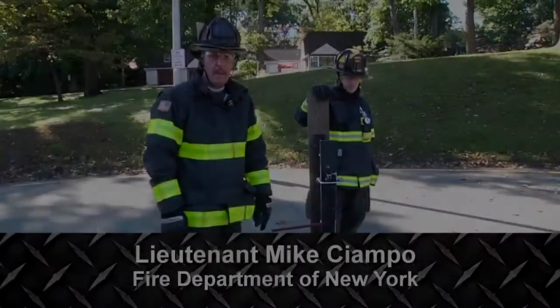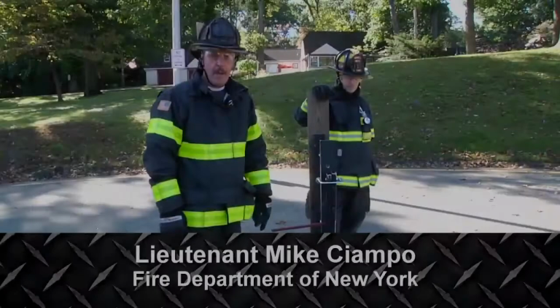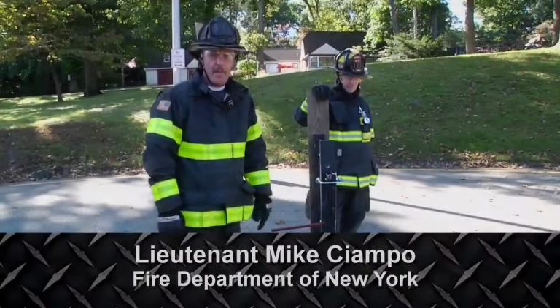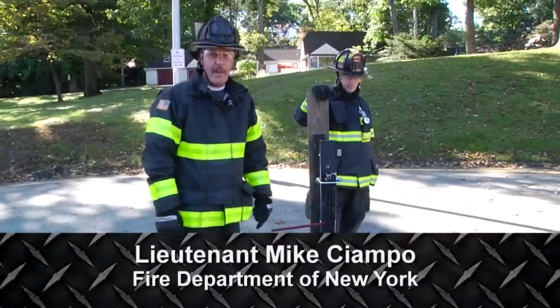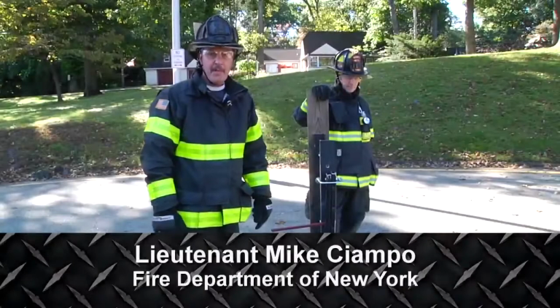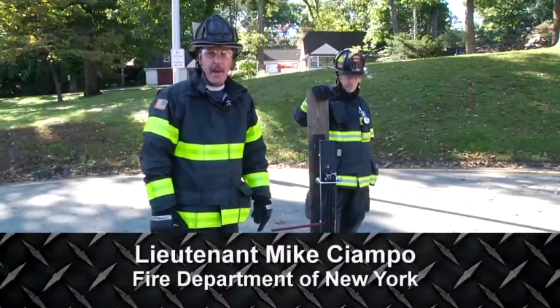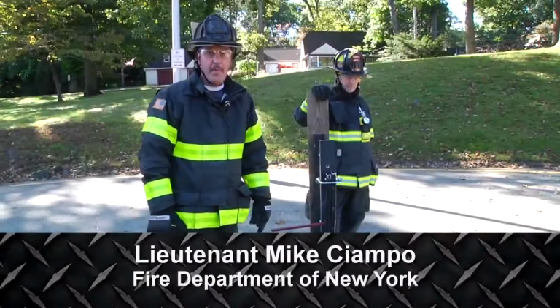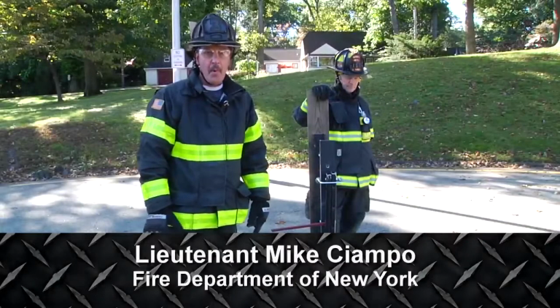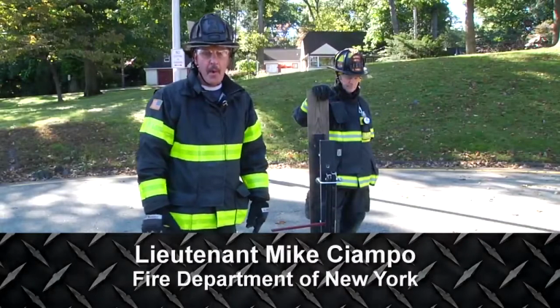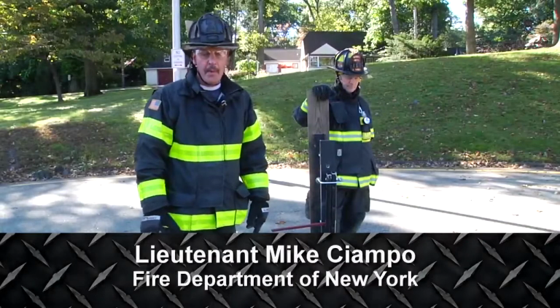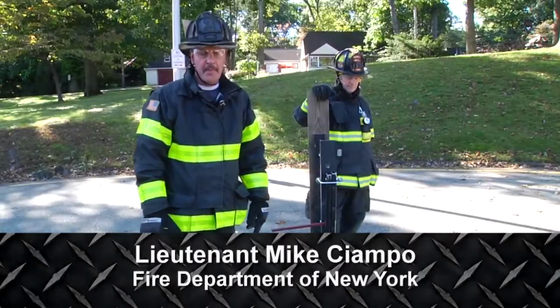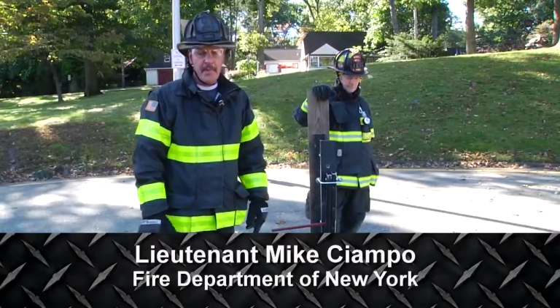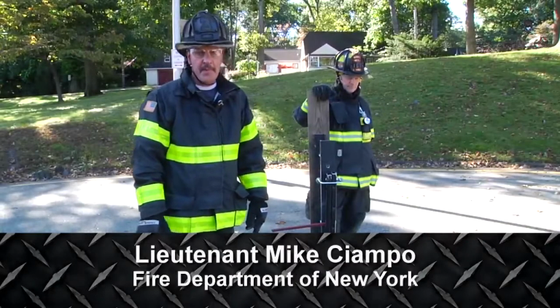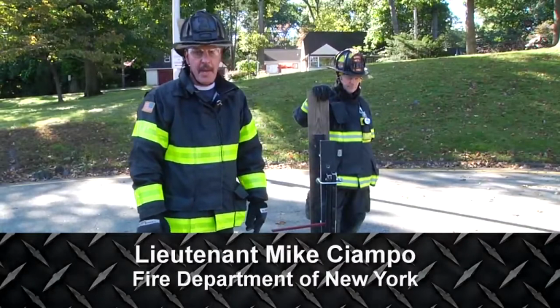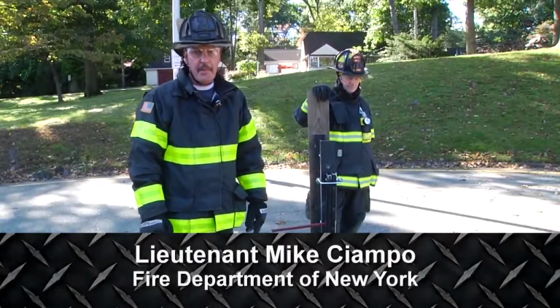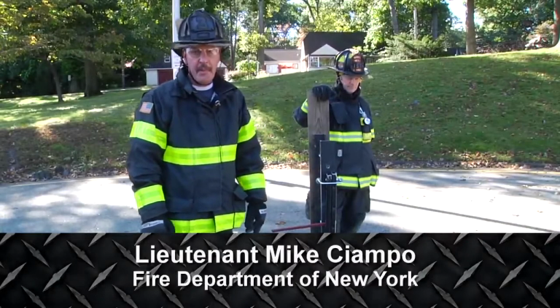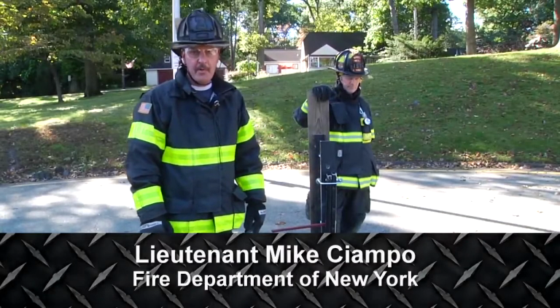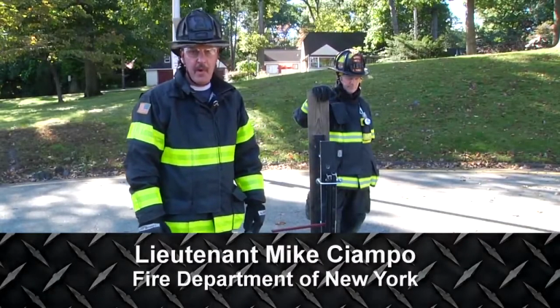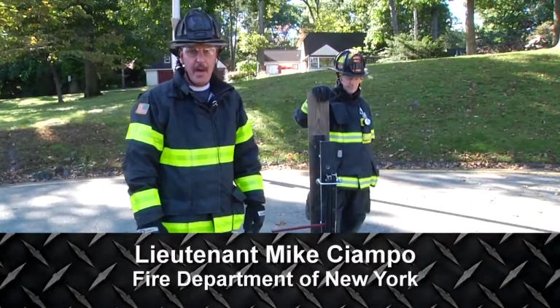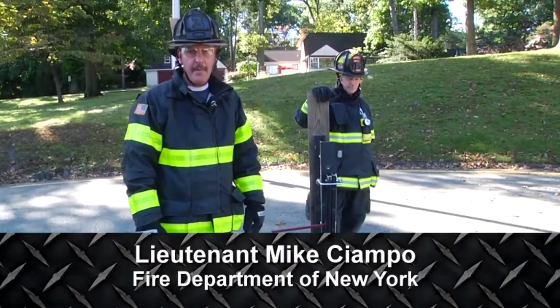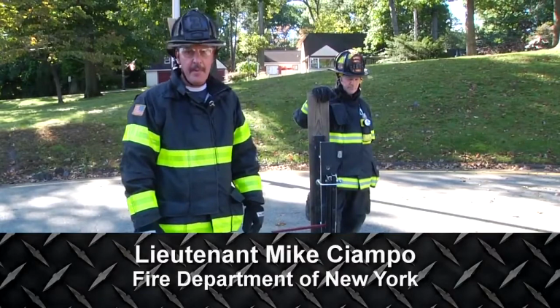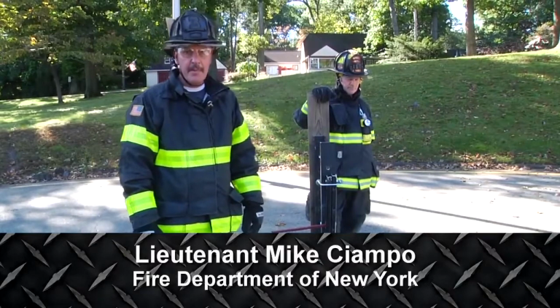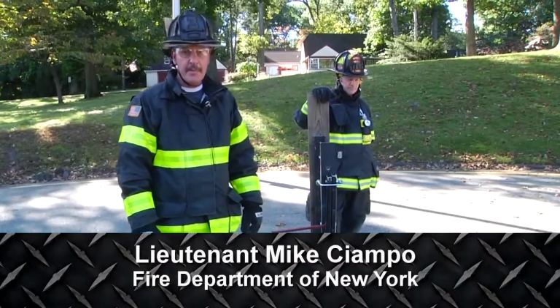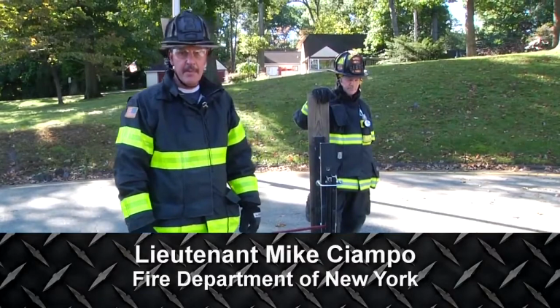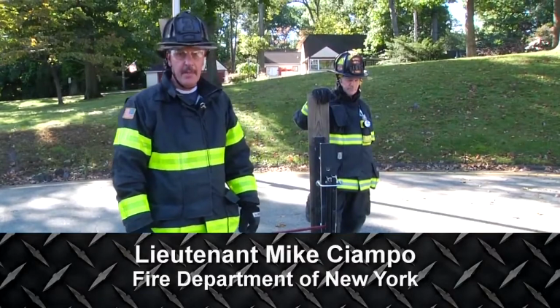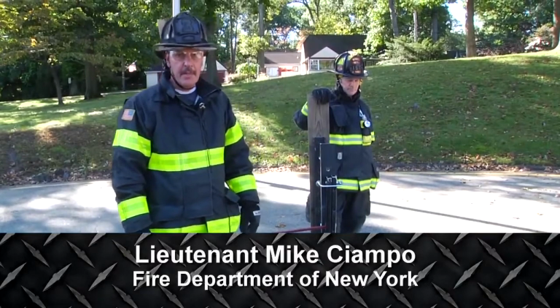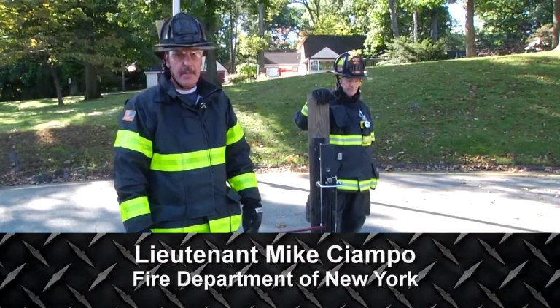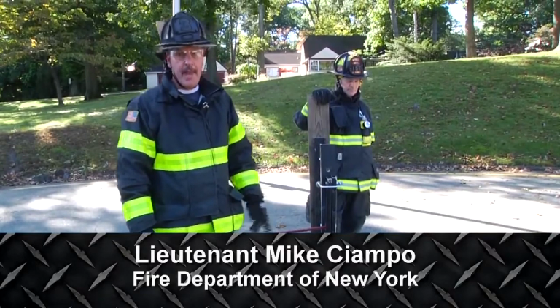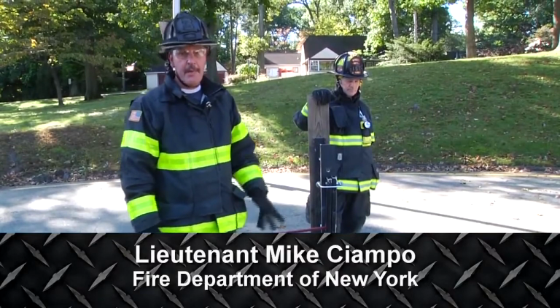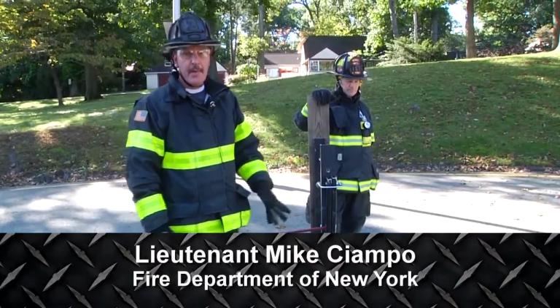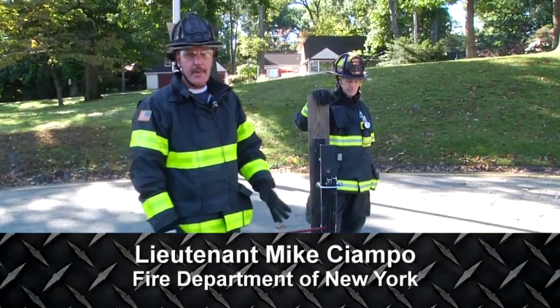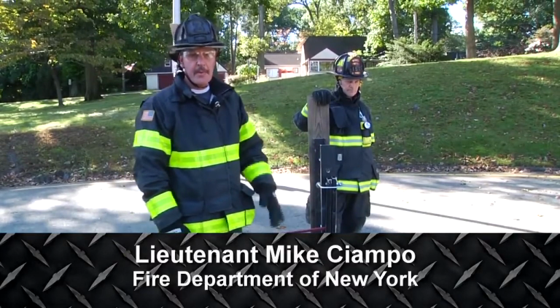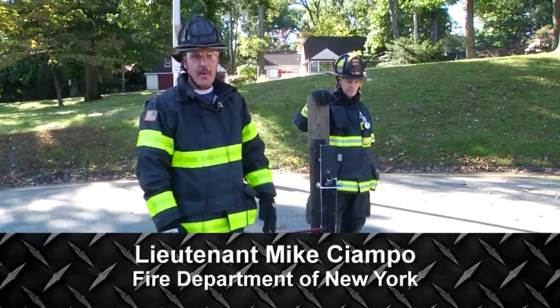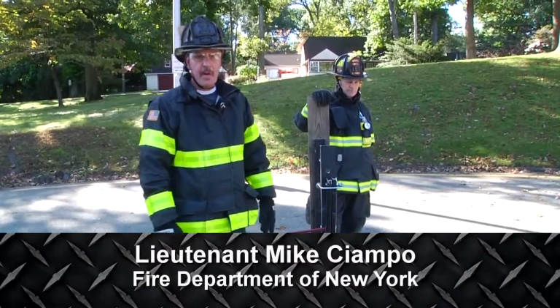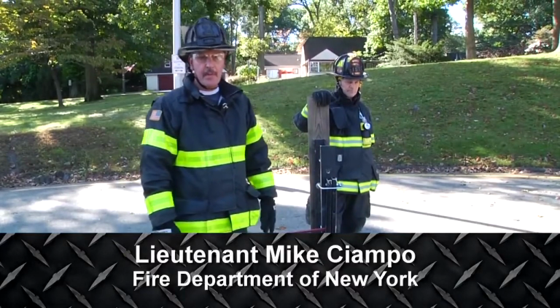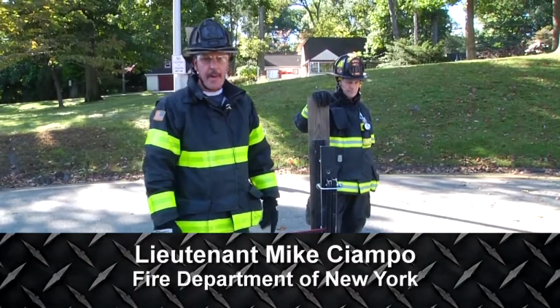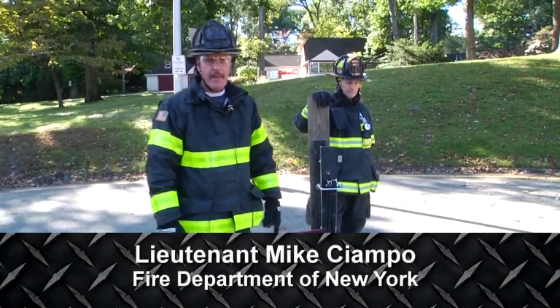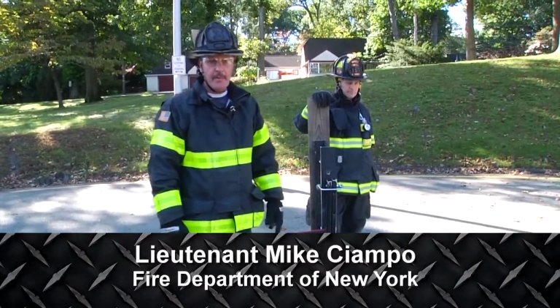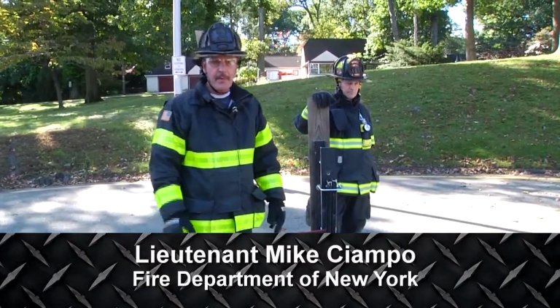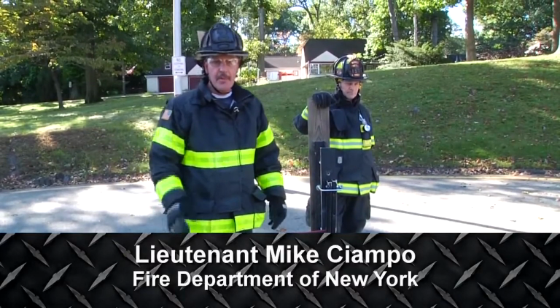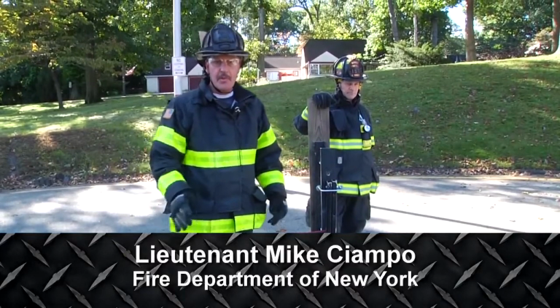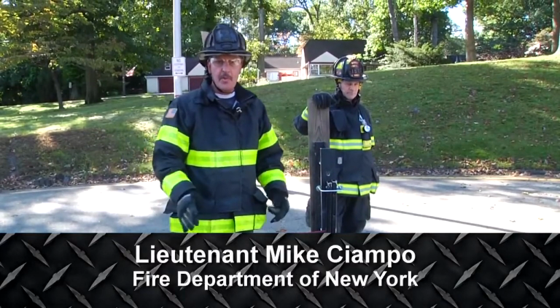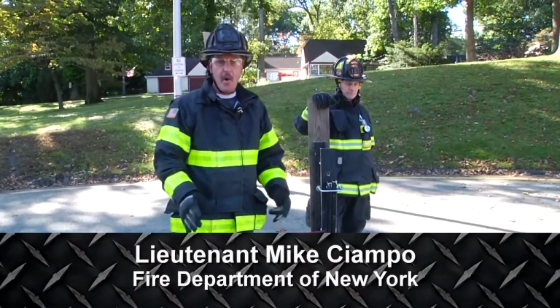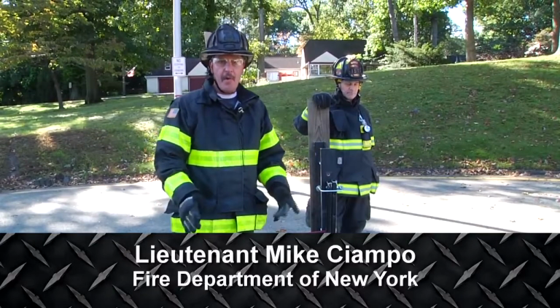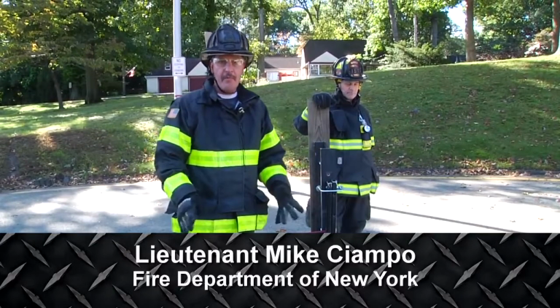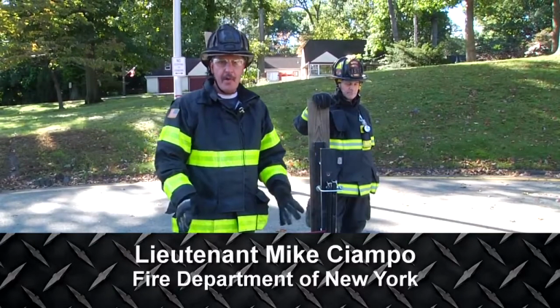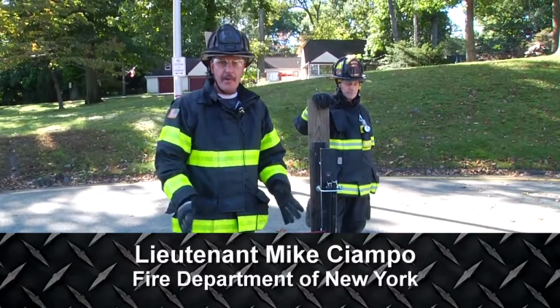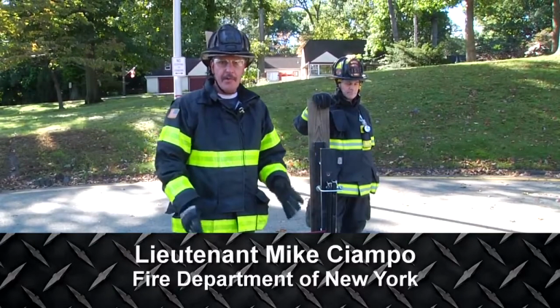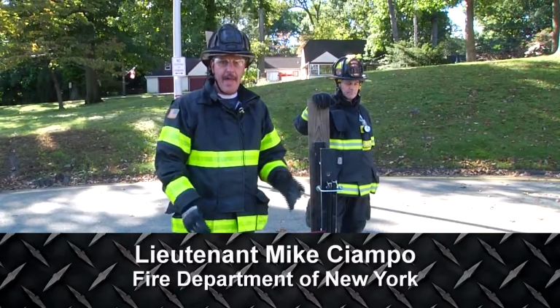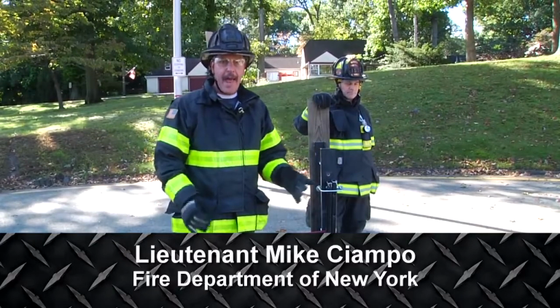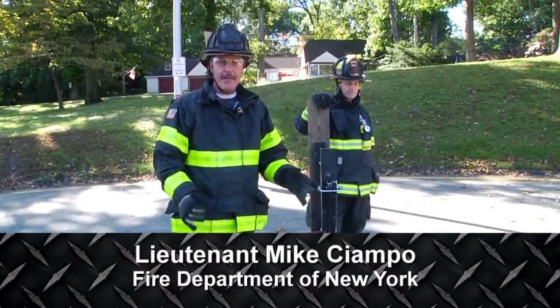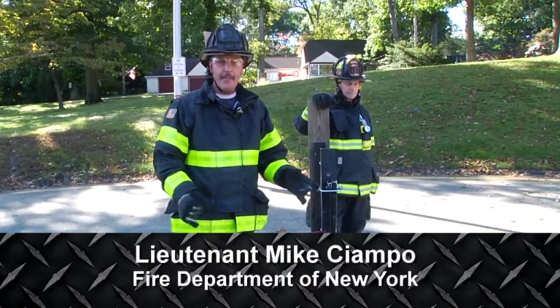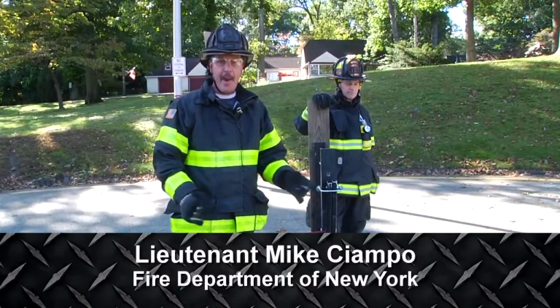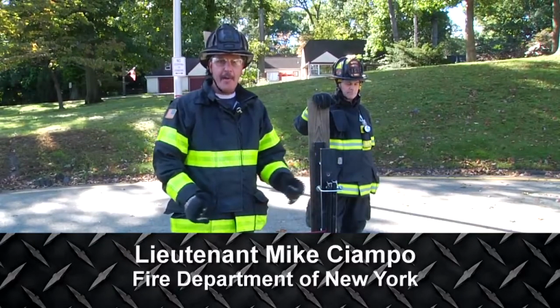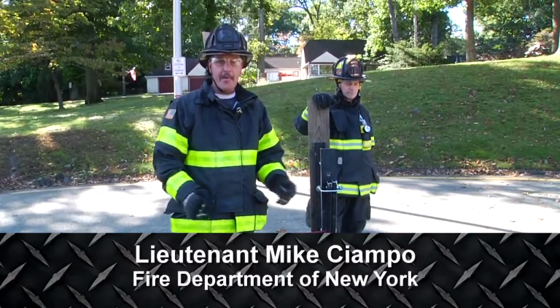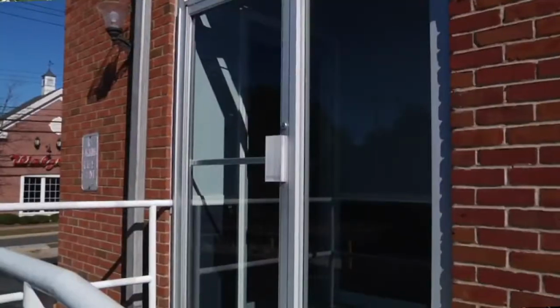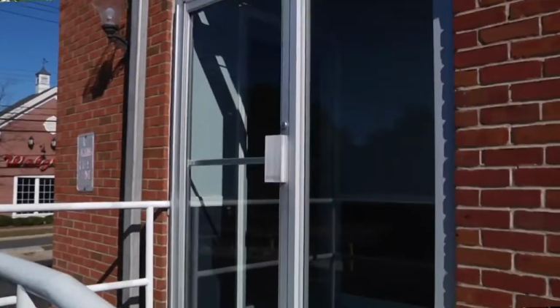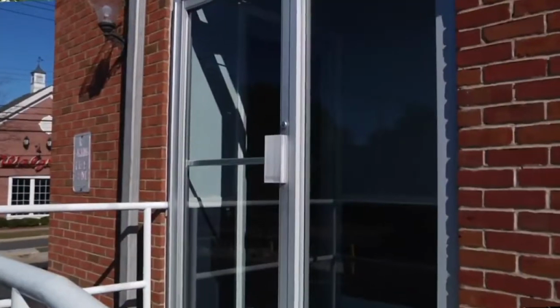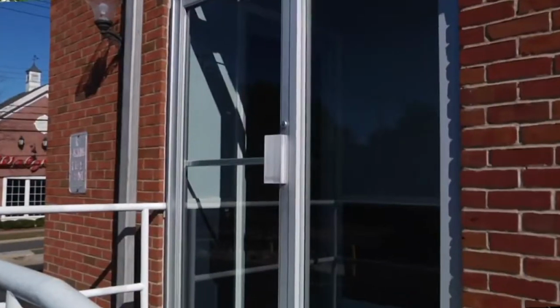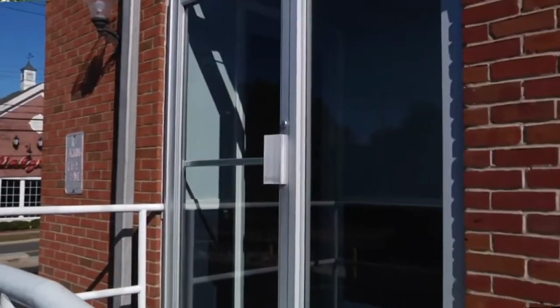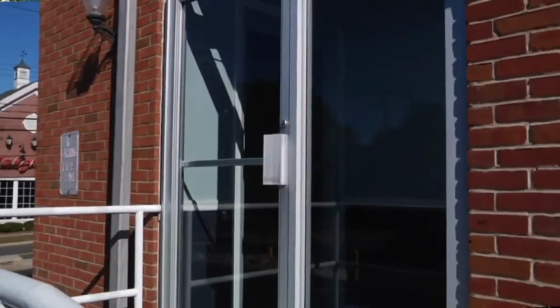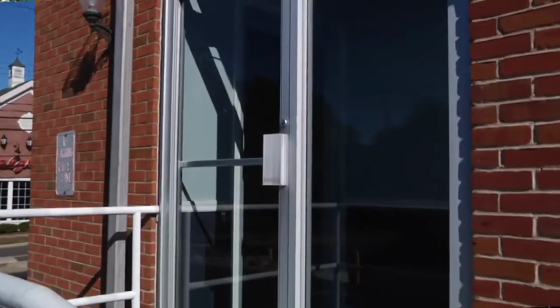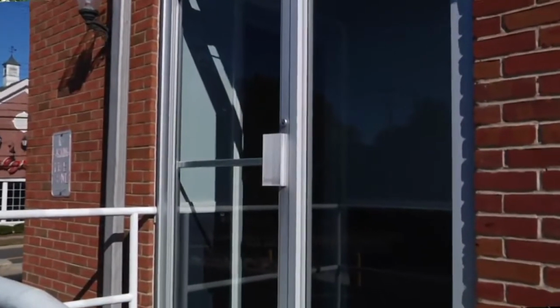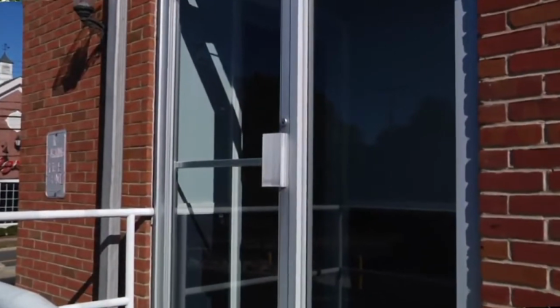I'm Mike Champo. Welcome to this segment of Training Minutes. Today we're going to talk about storefronts, taxpayers, strip malls.